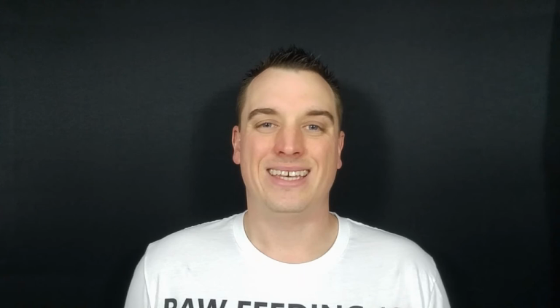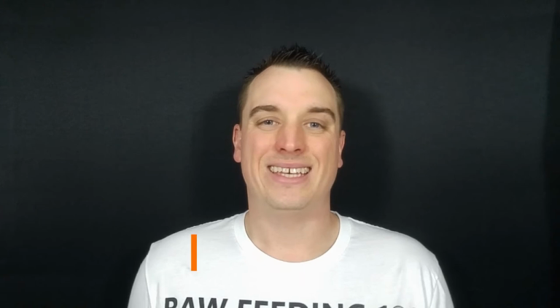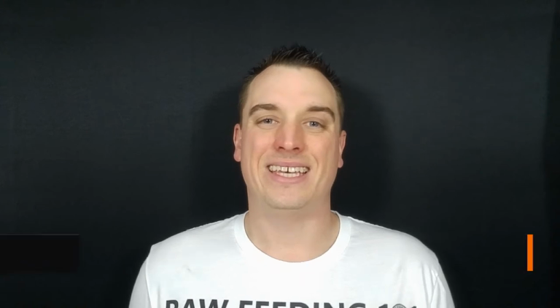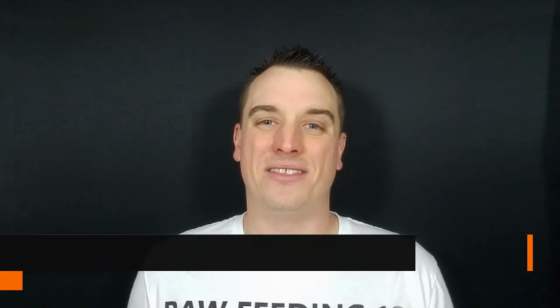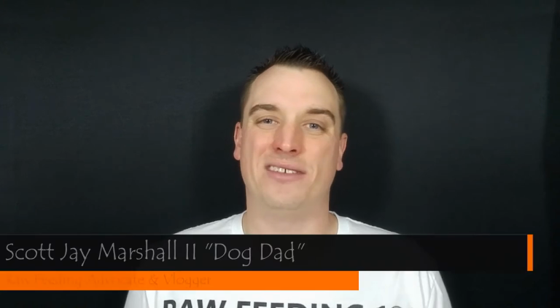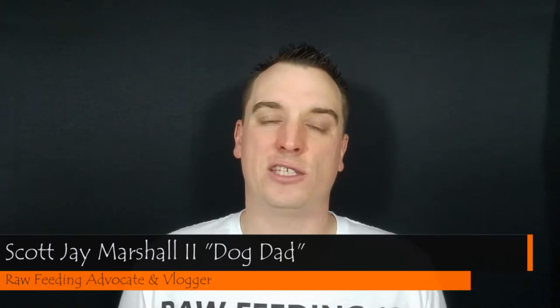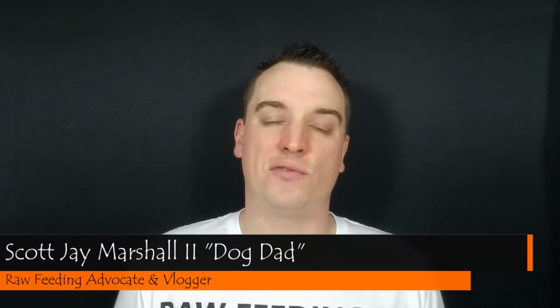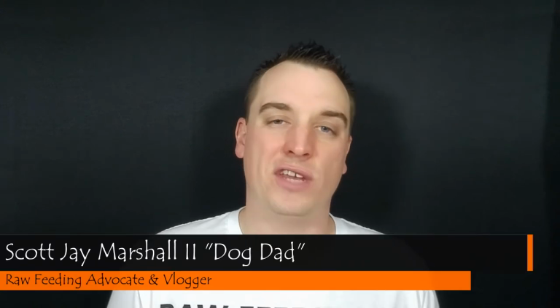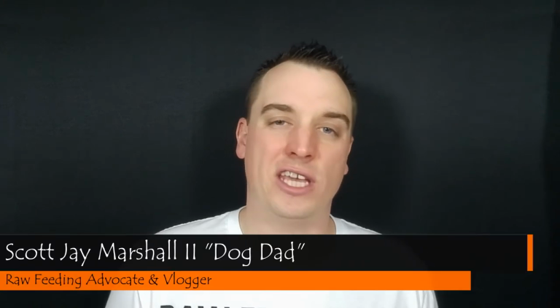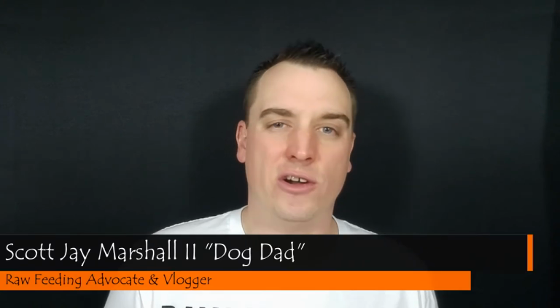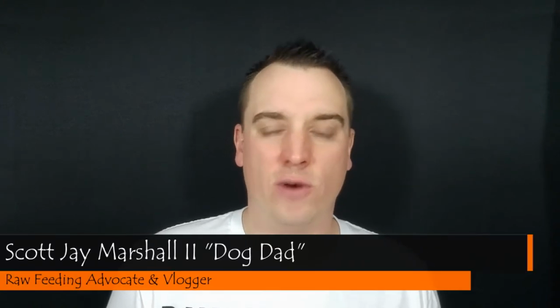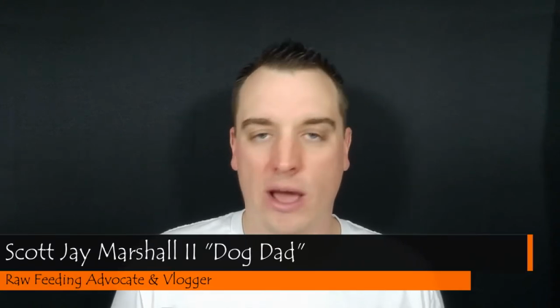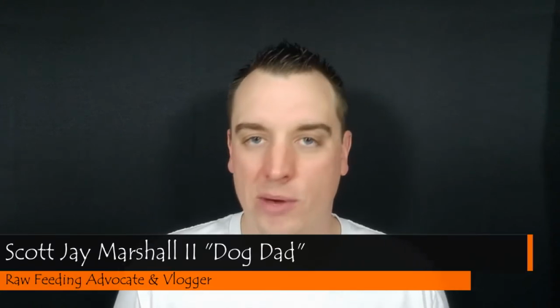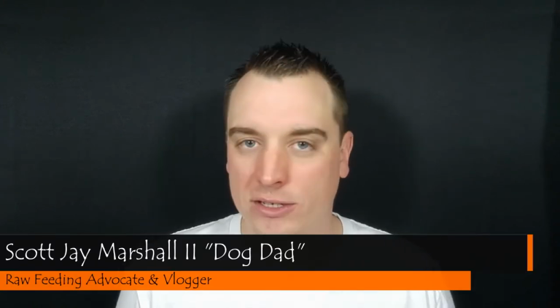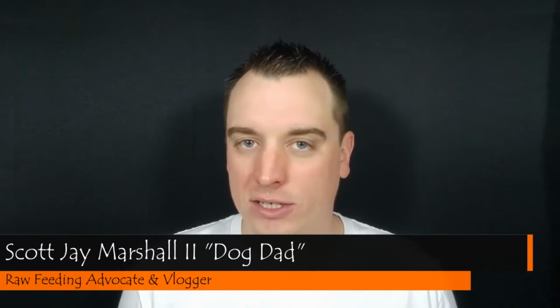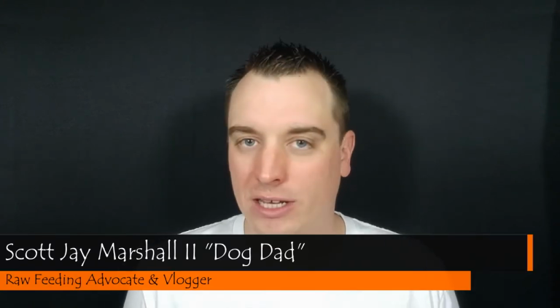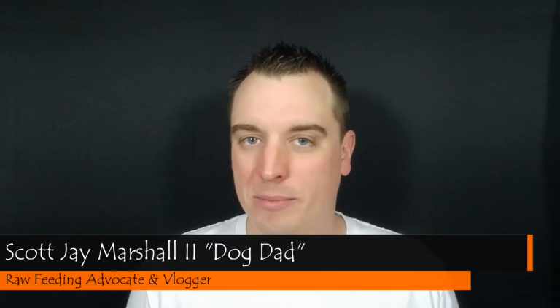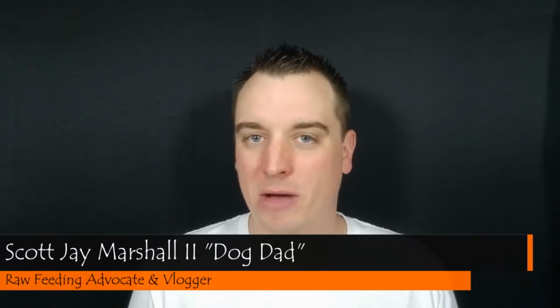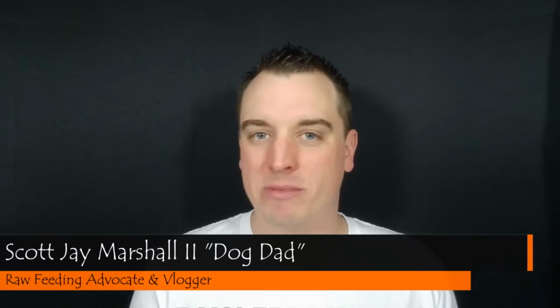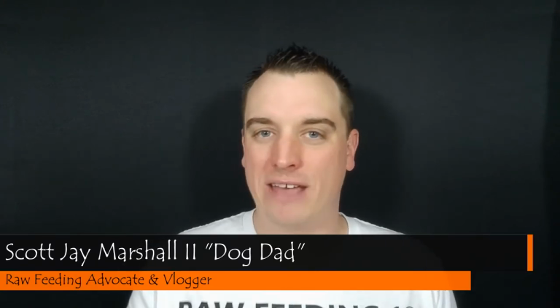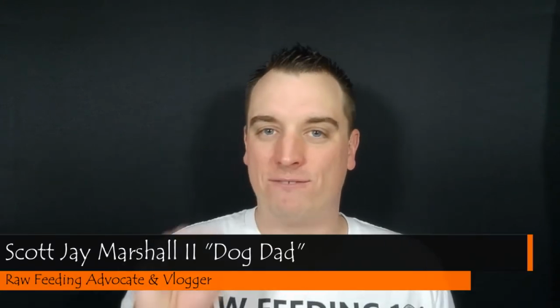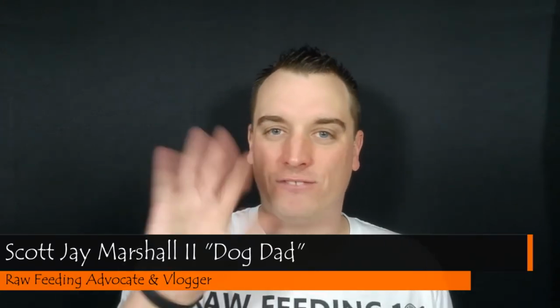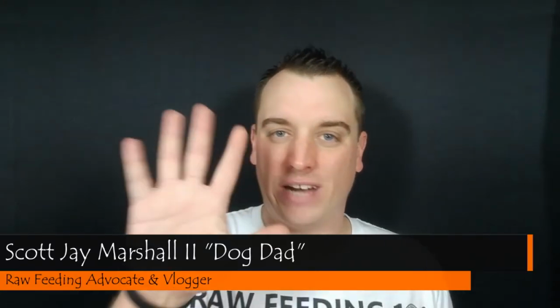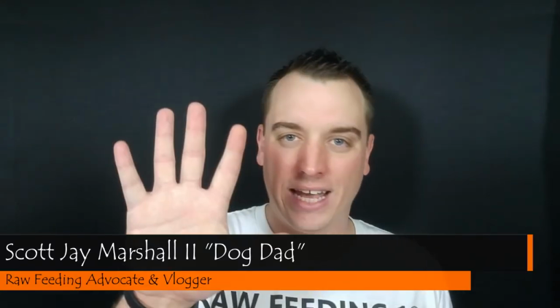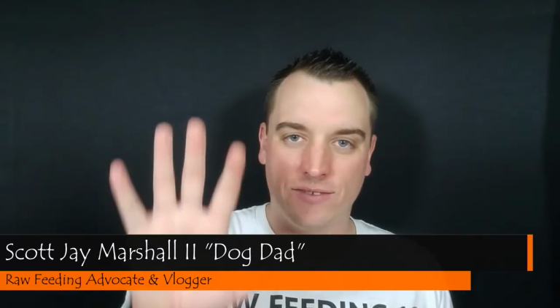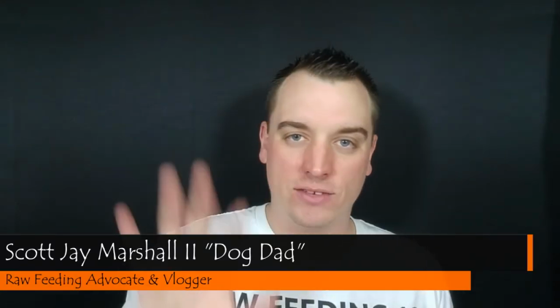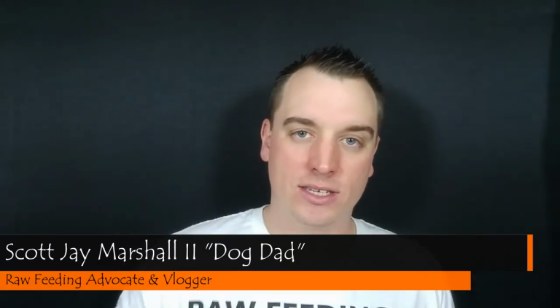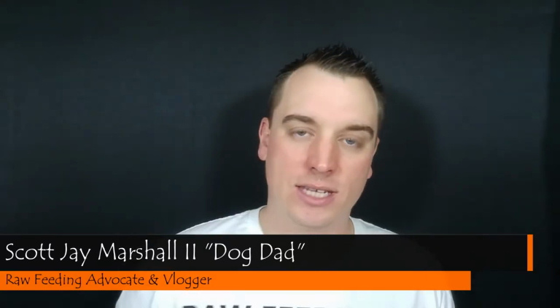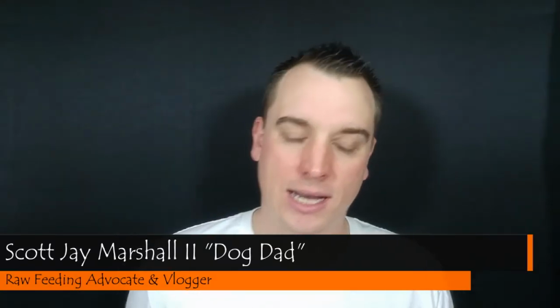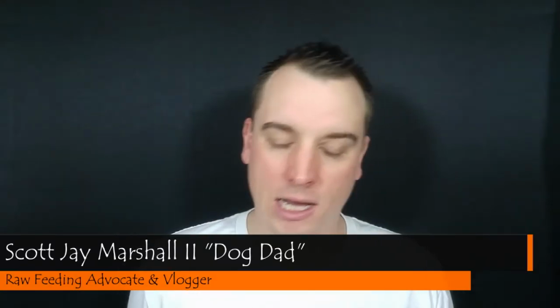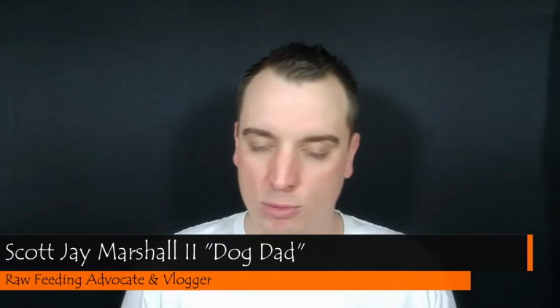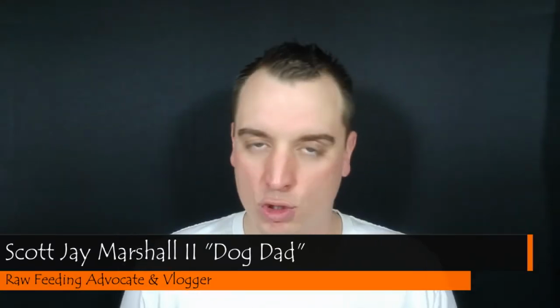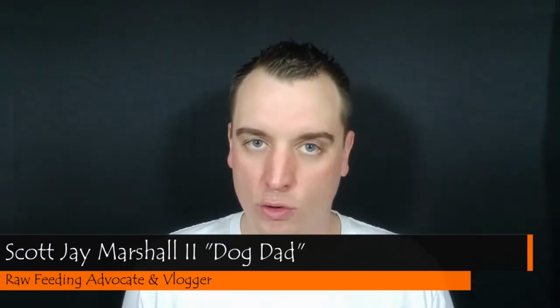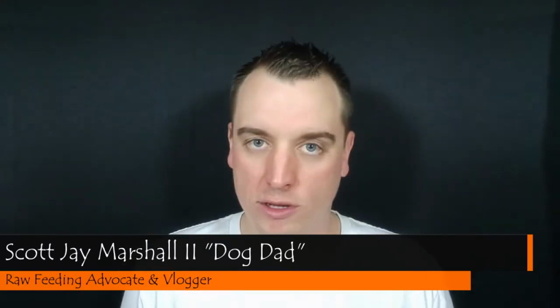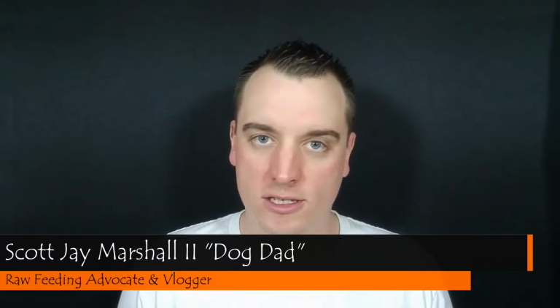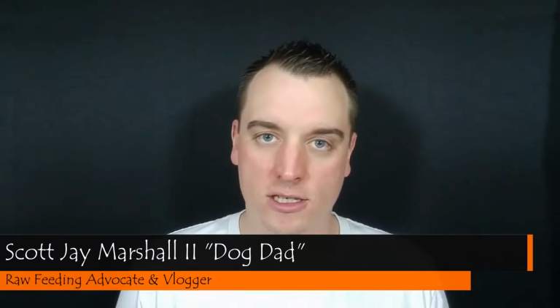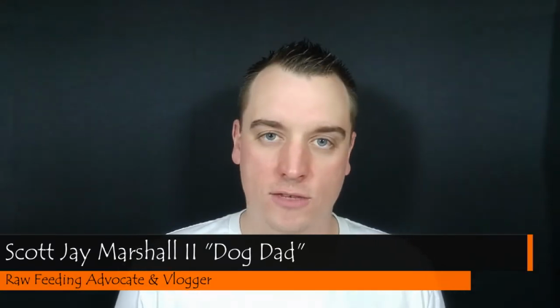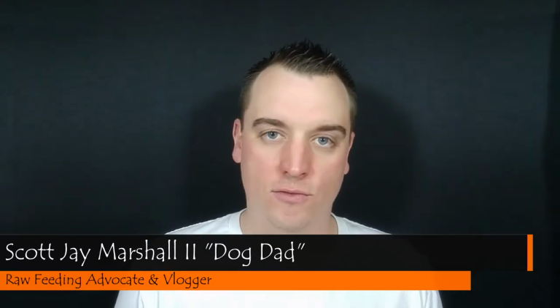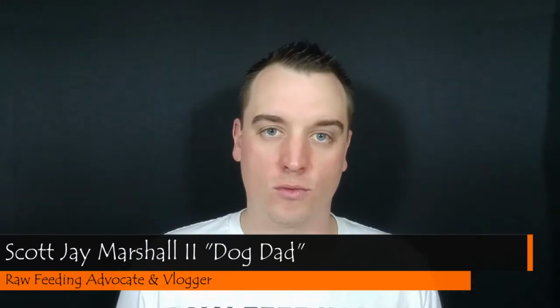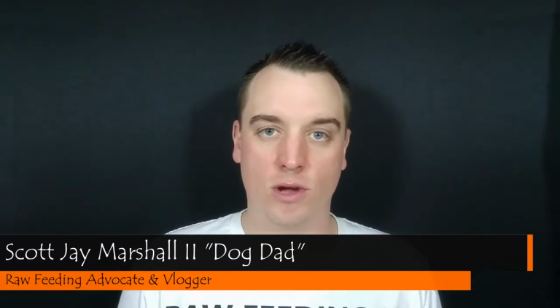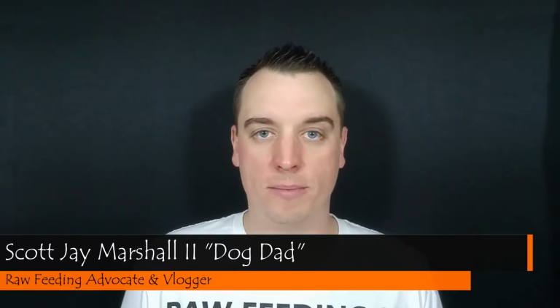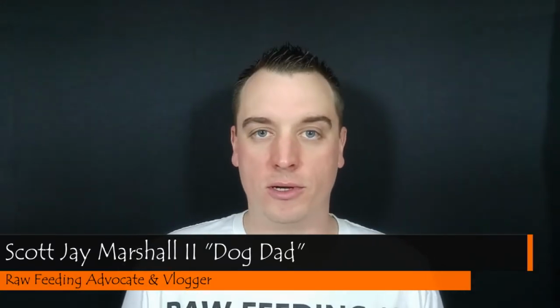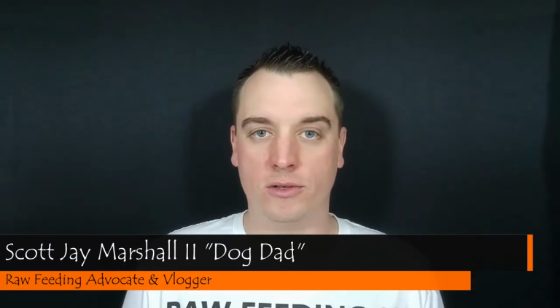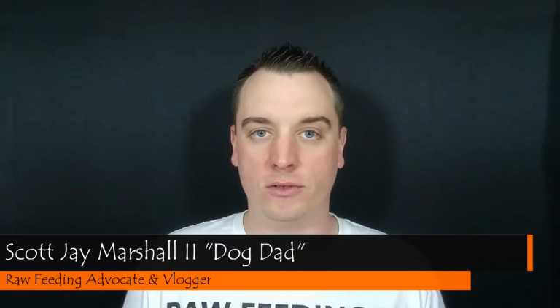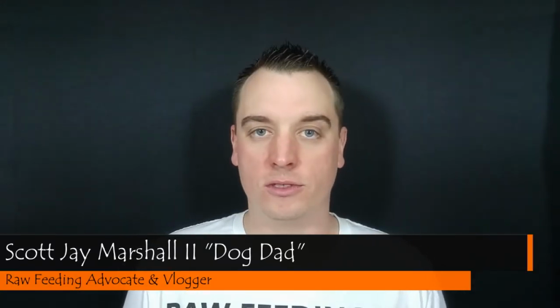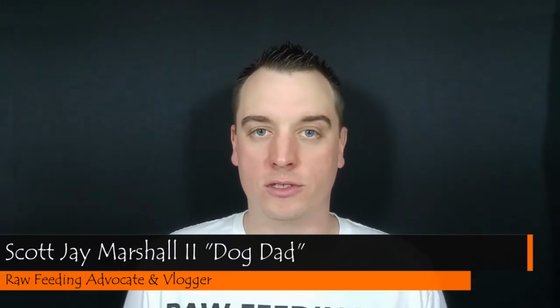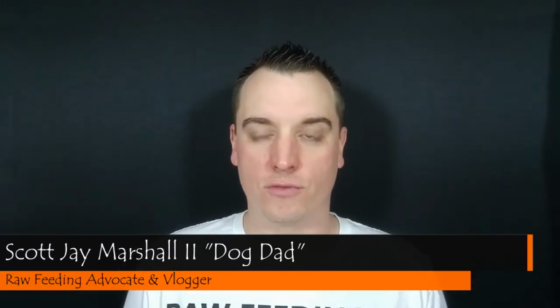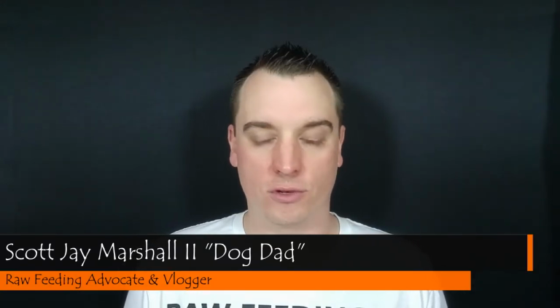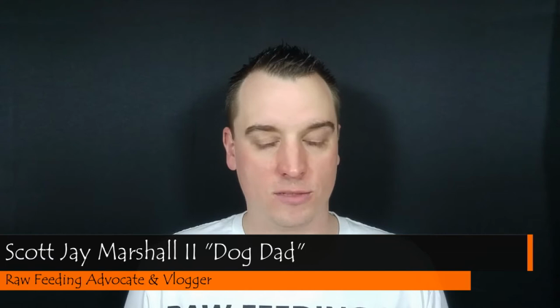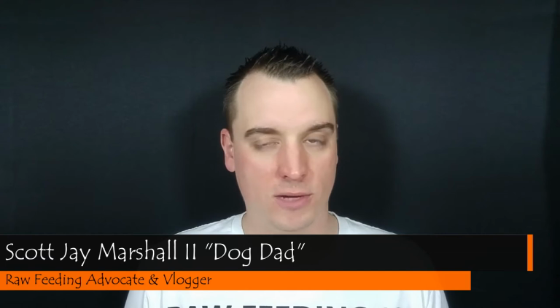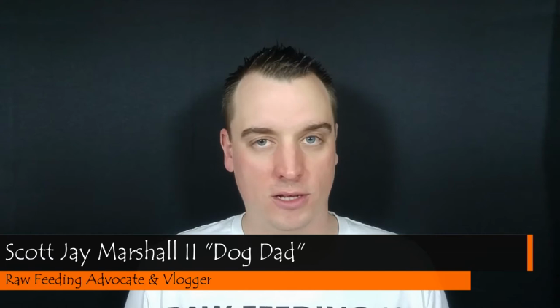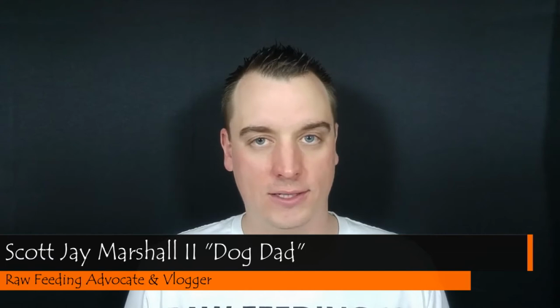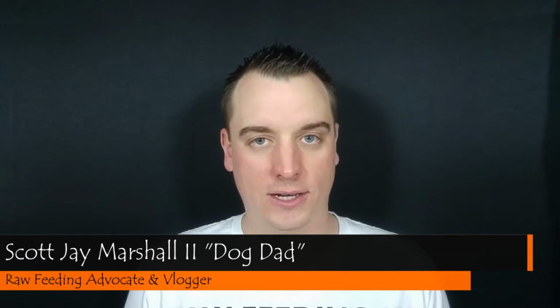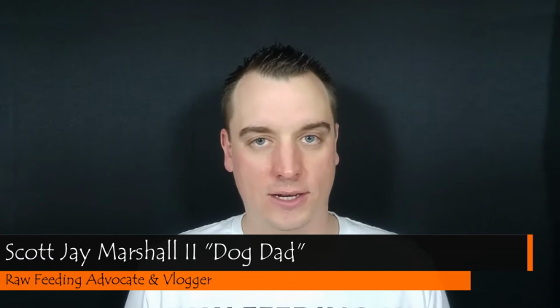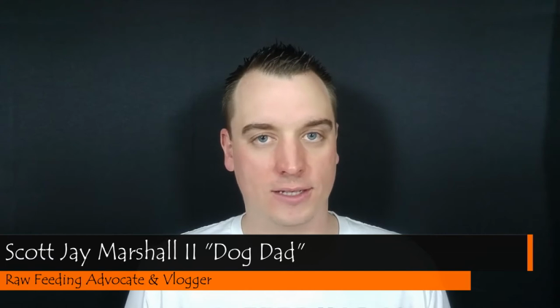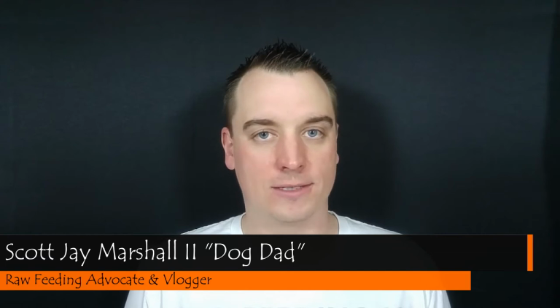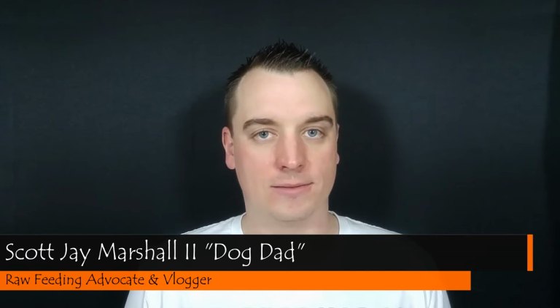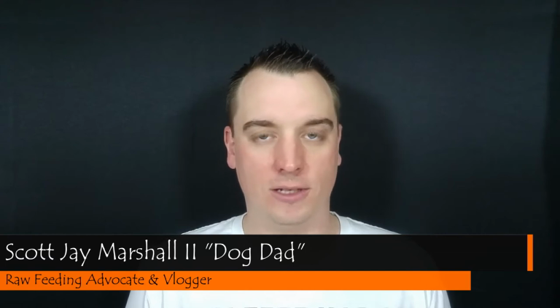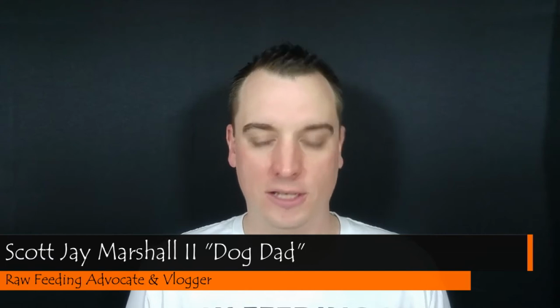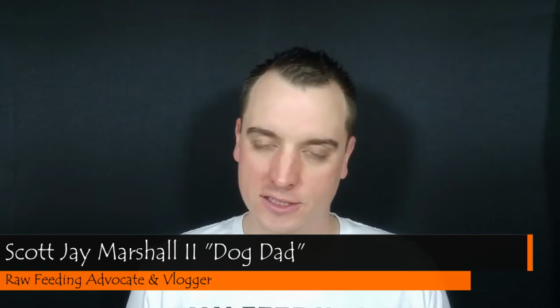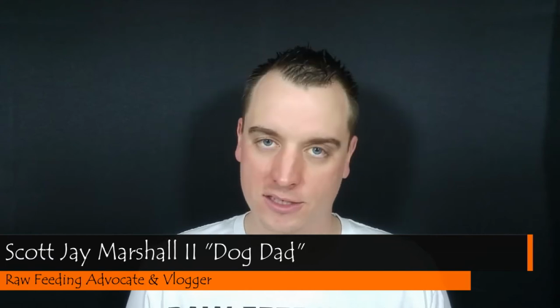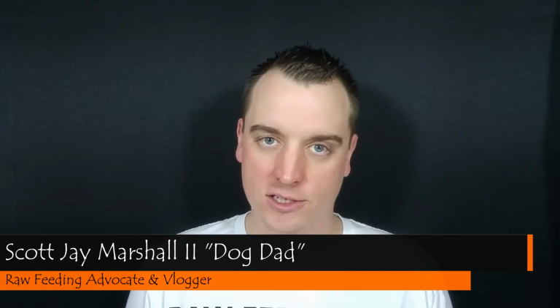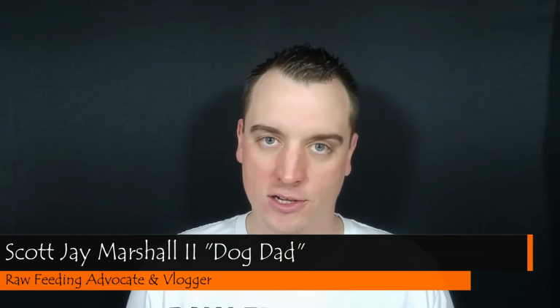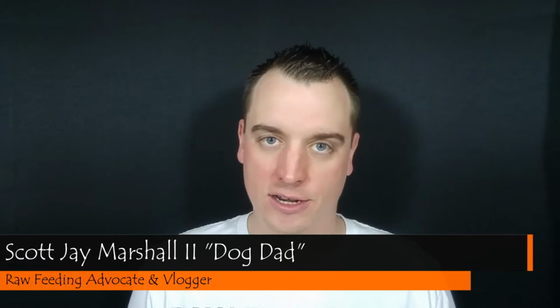In this video, I want to talk about my five top choices for raw bones for small dogs. Let's get started.